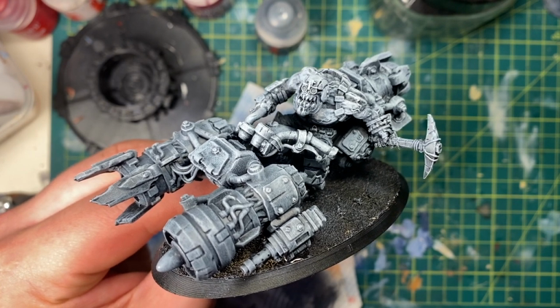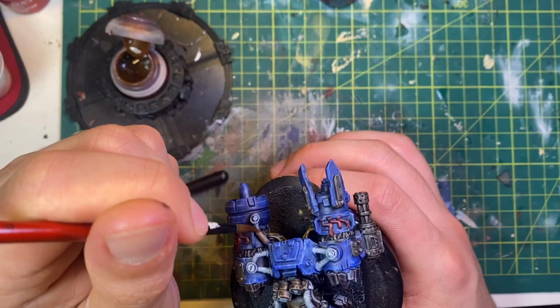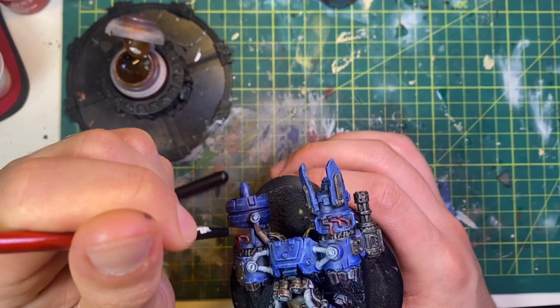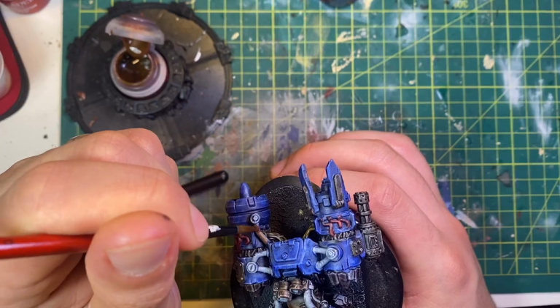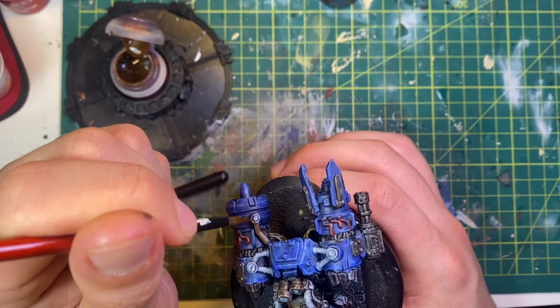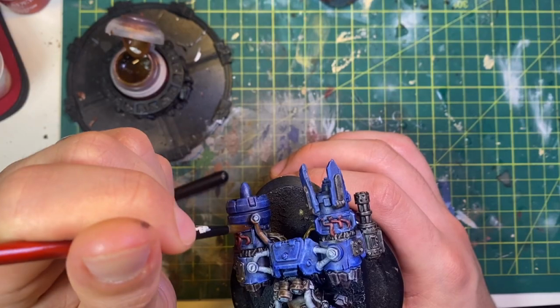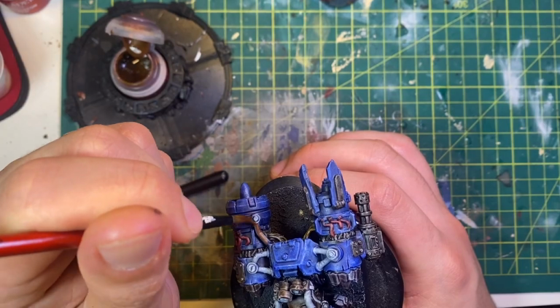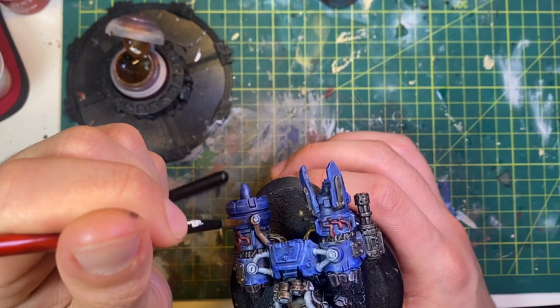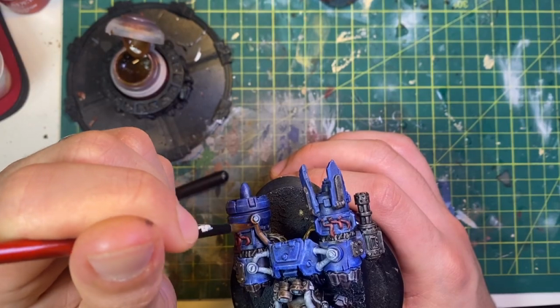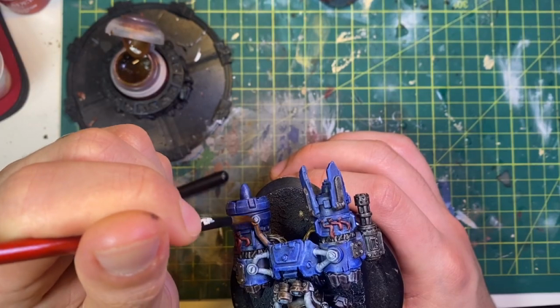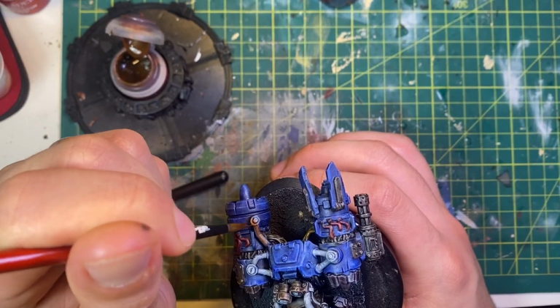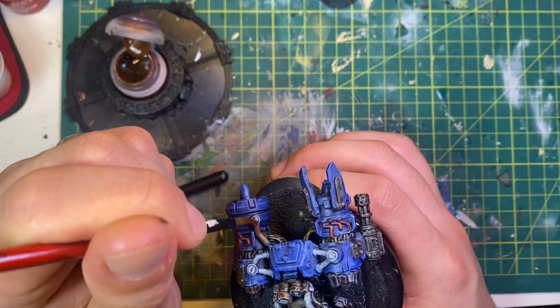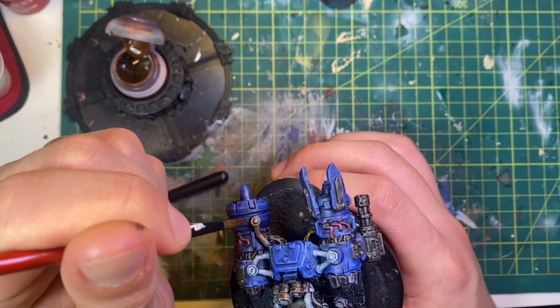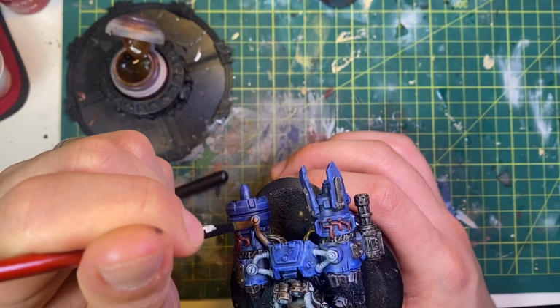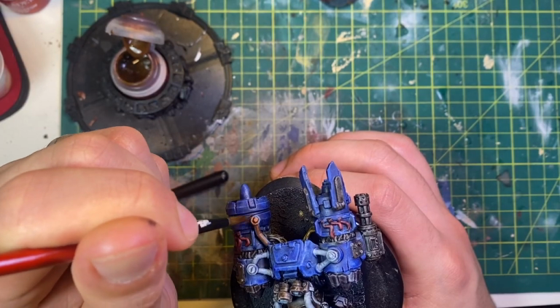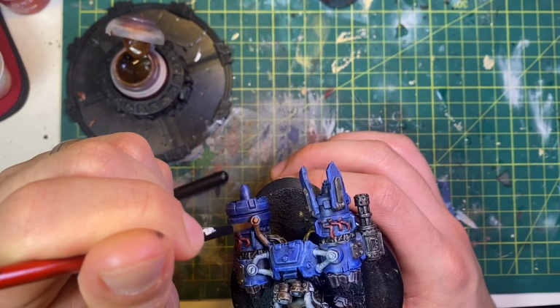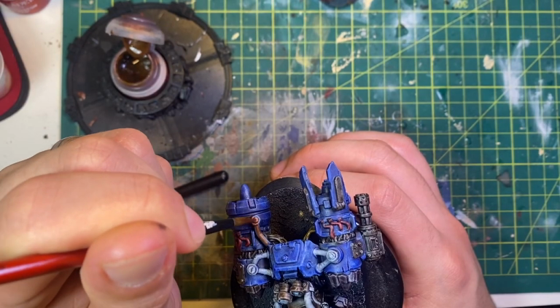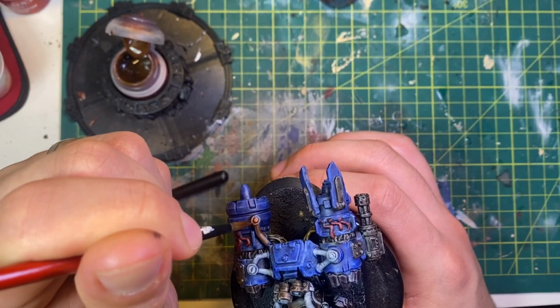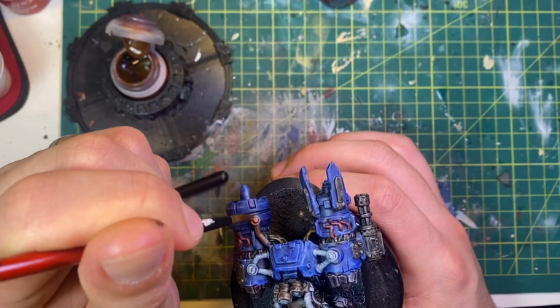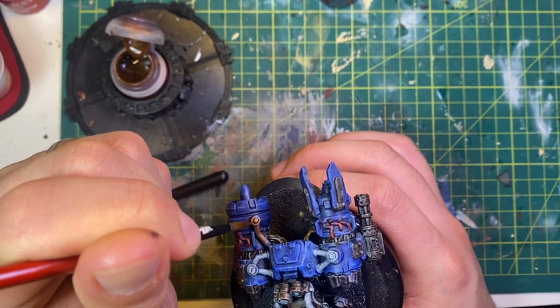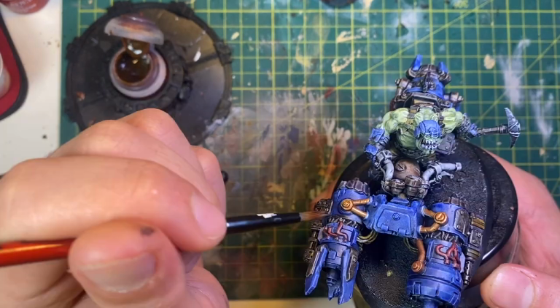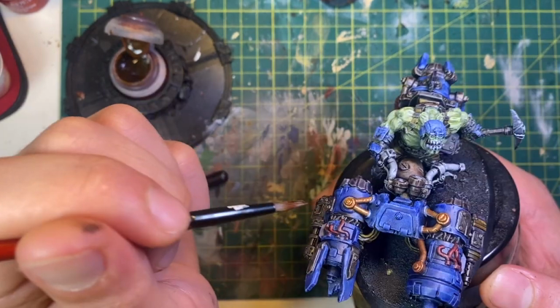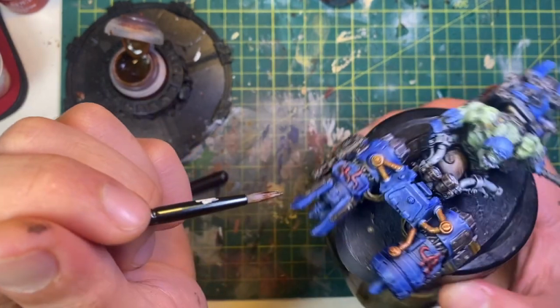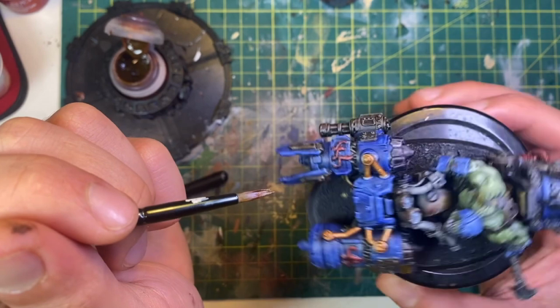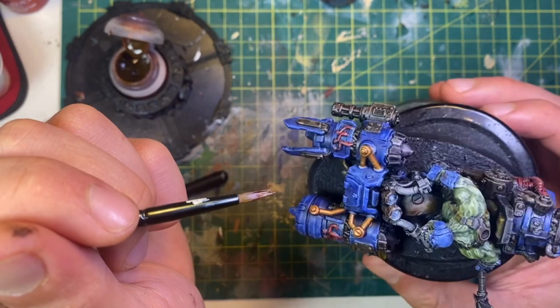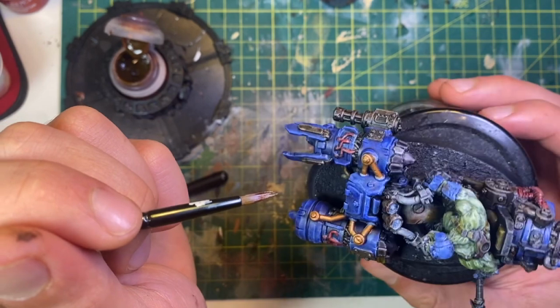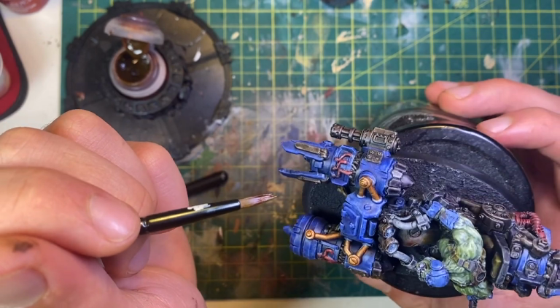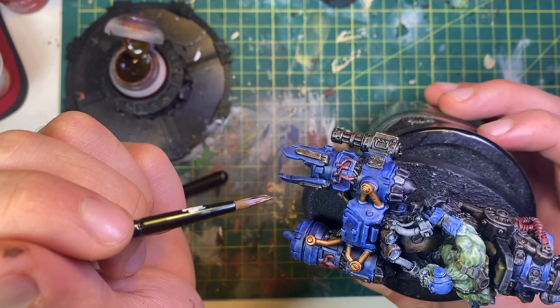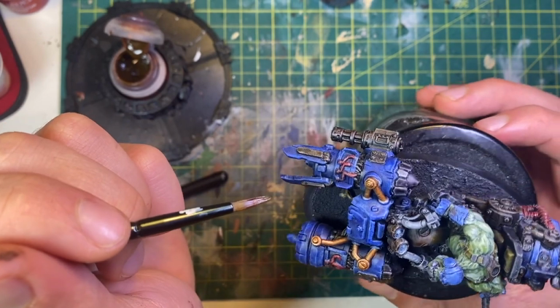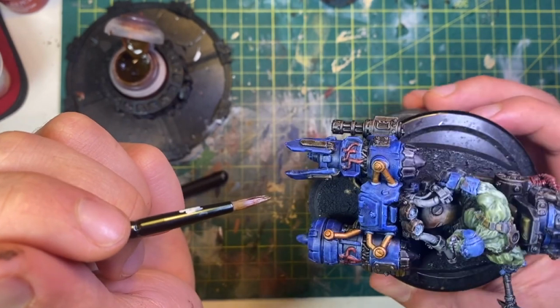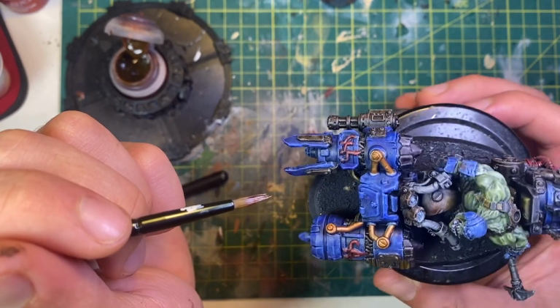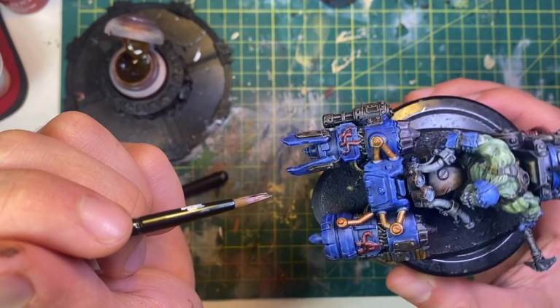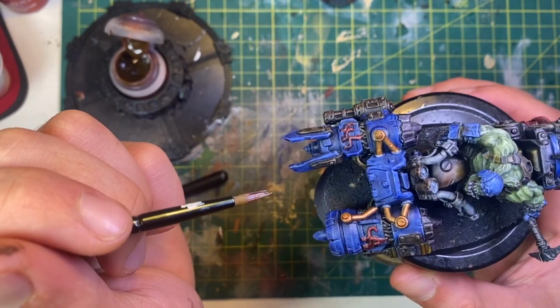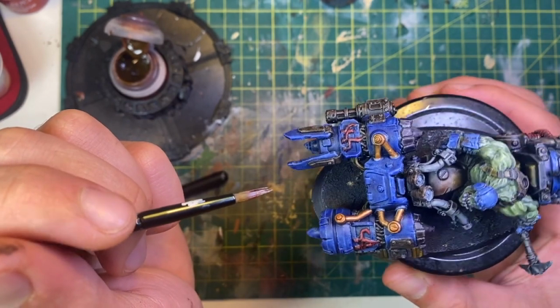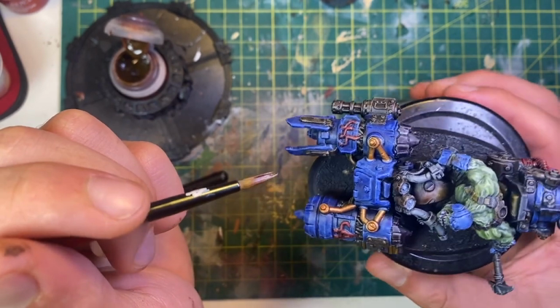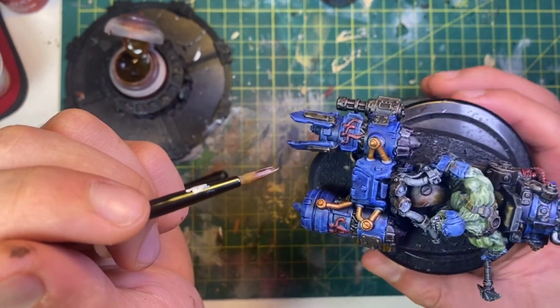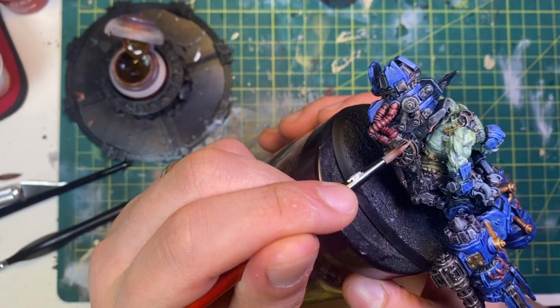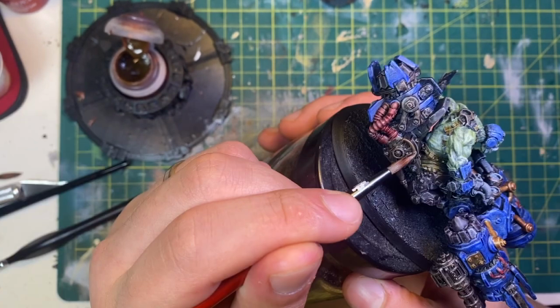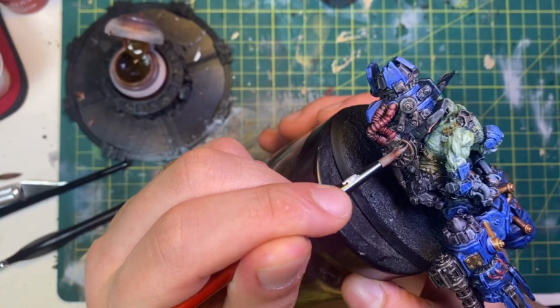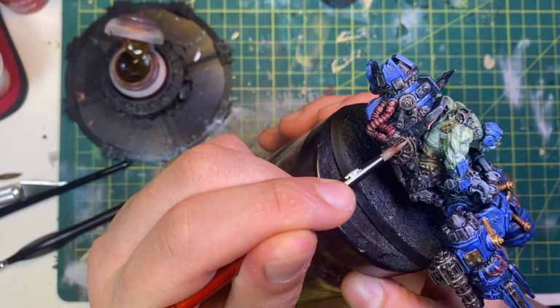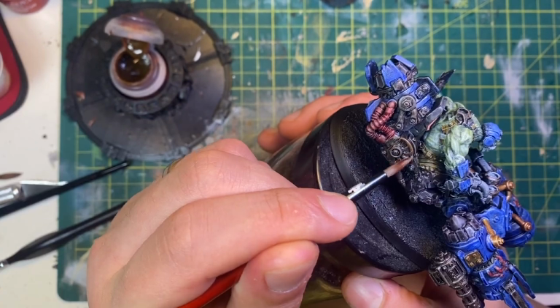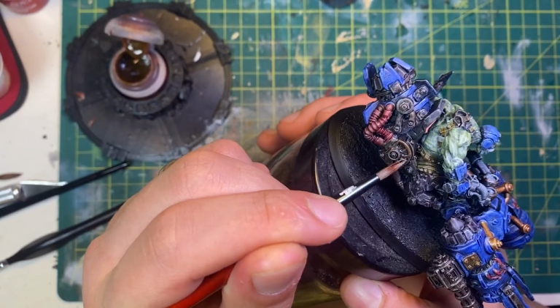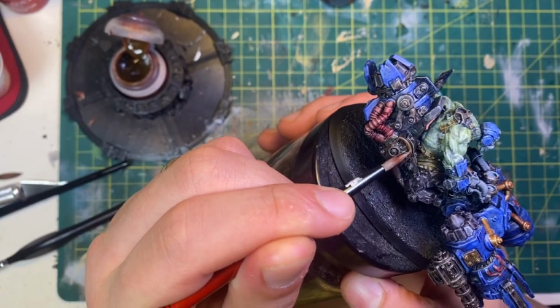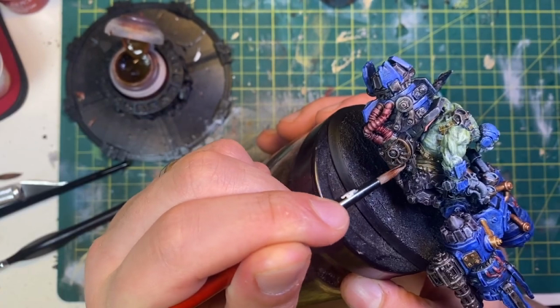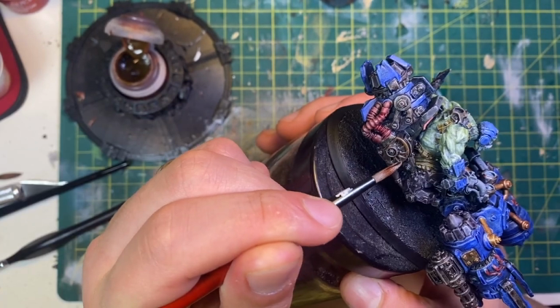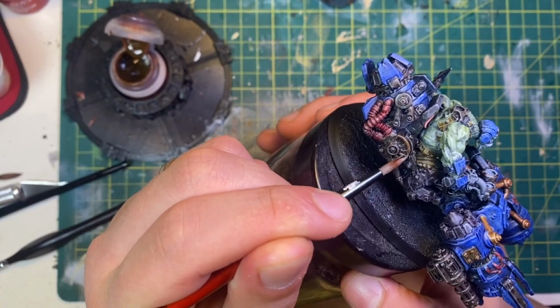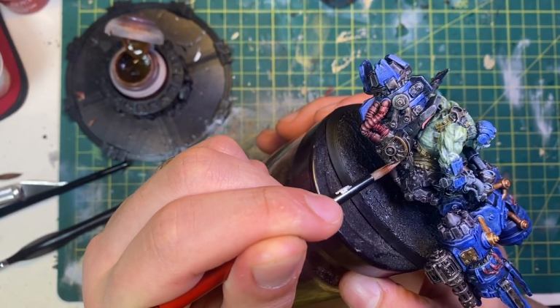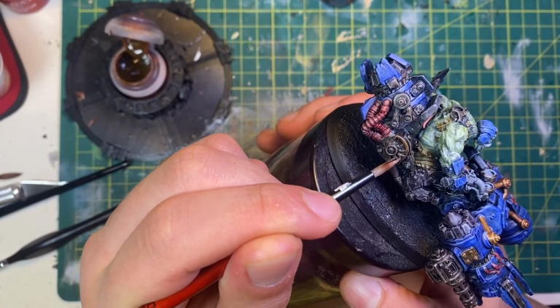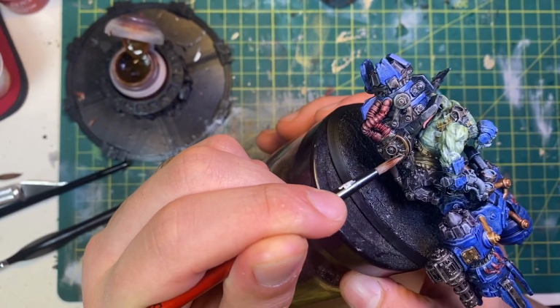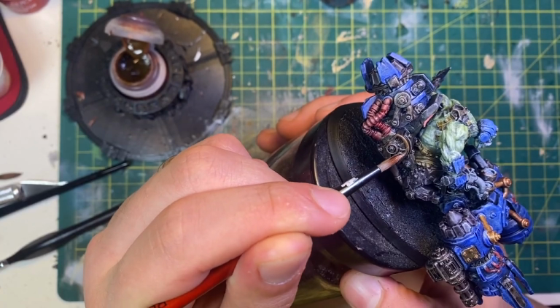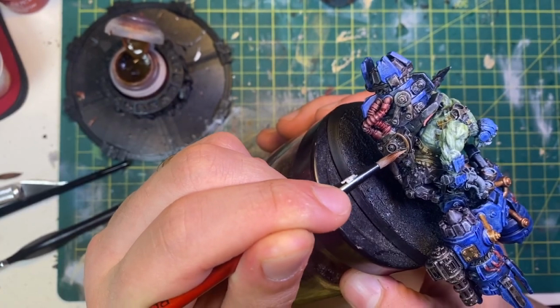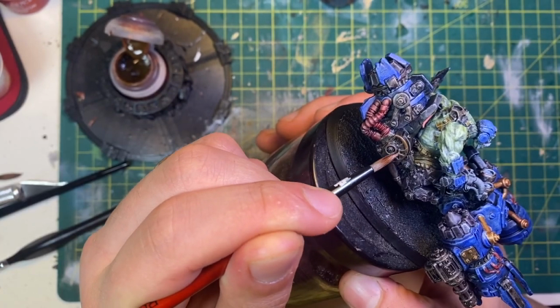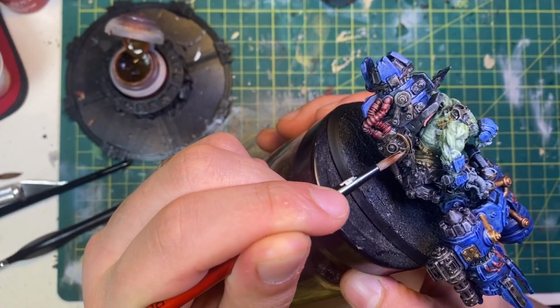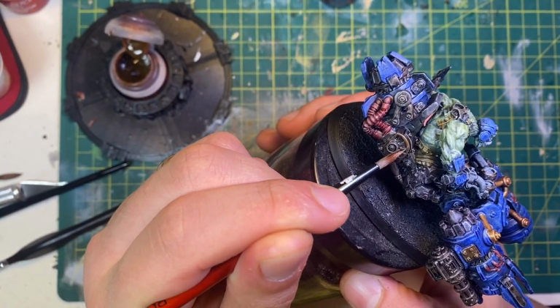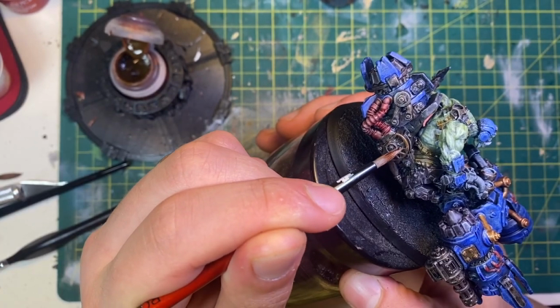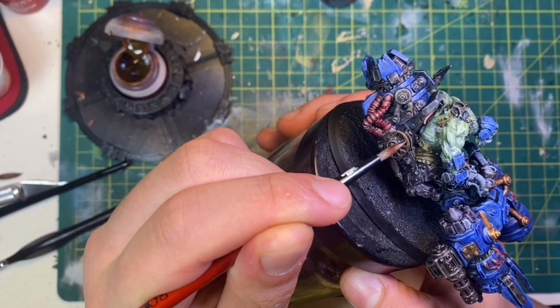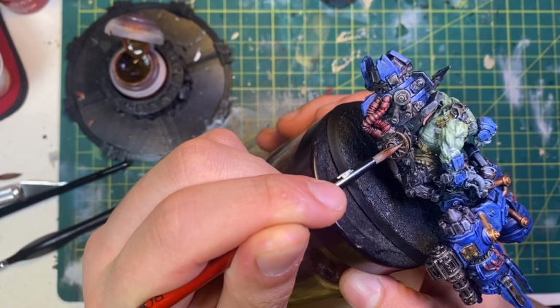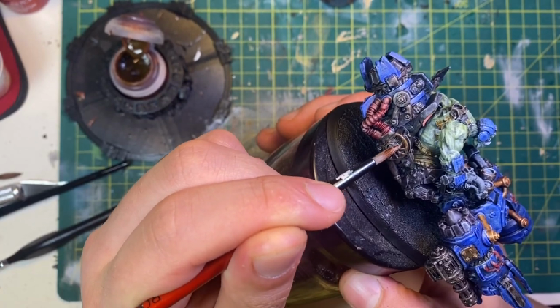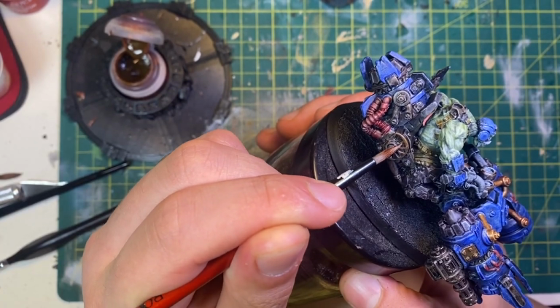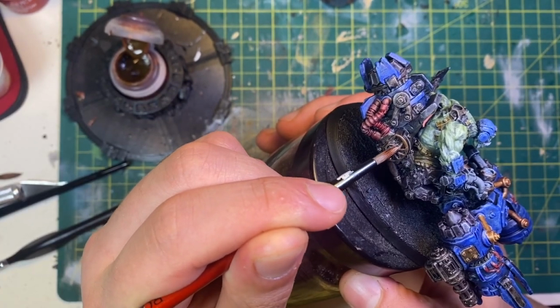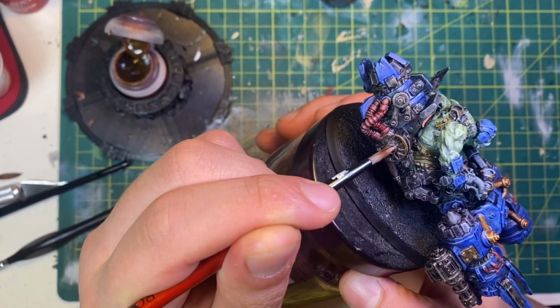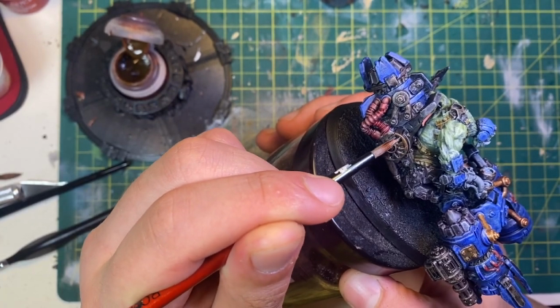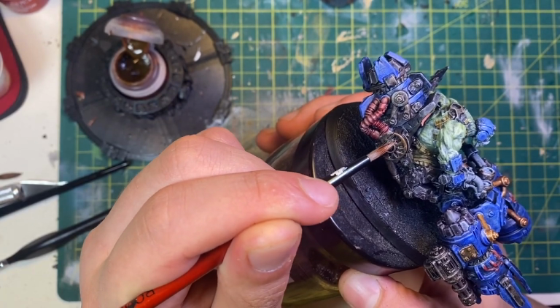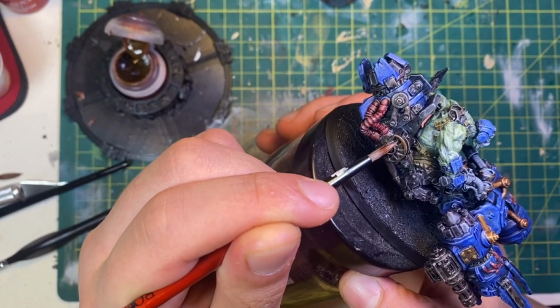After that, you apply your contrast paints — speed paints, whatever you'd like to call them — over the dry brushed base, and the highlights show through the contrast.